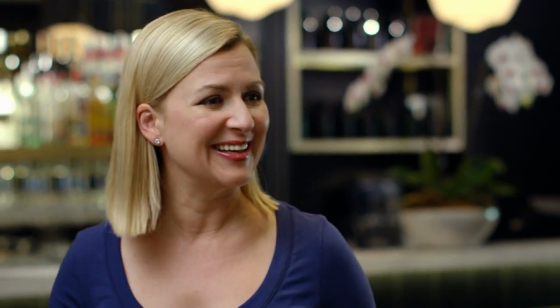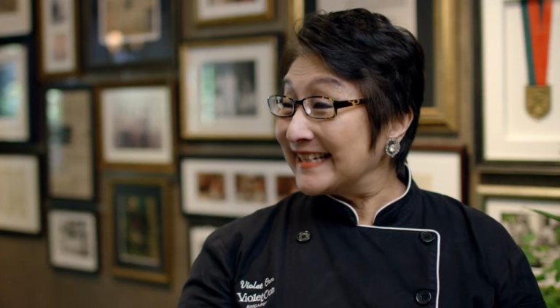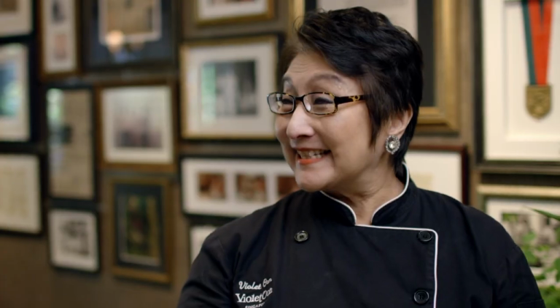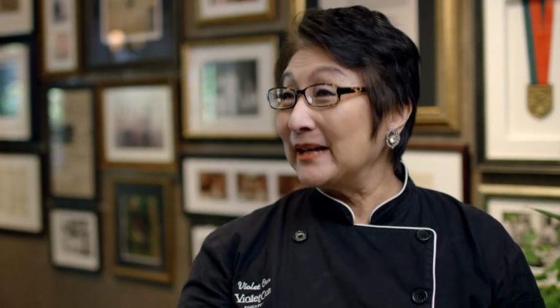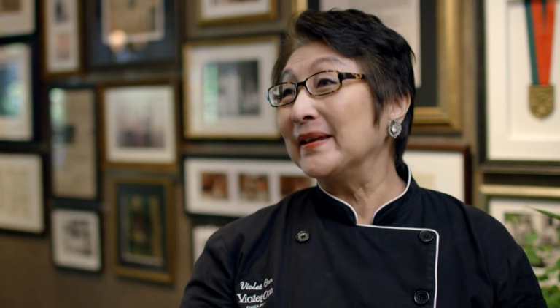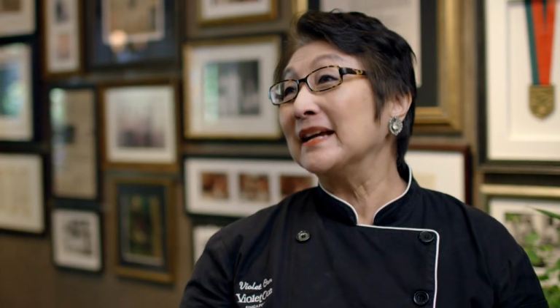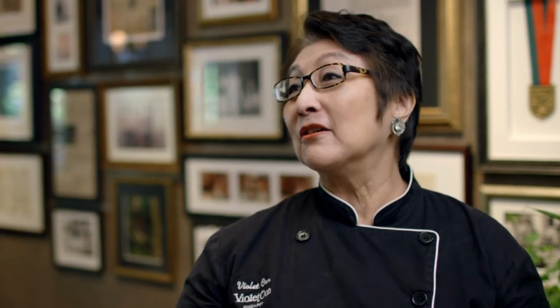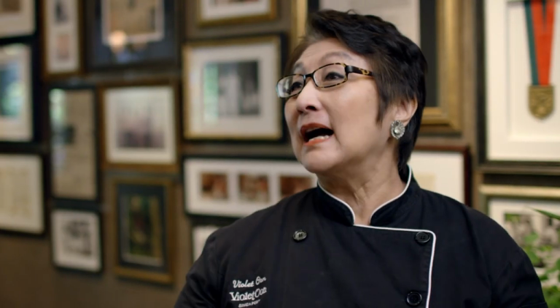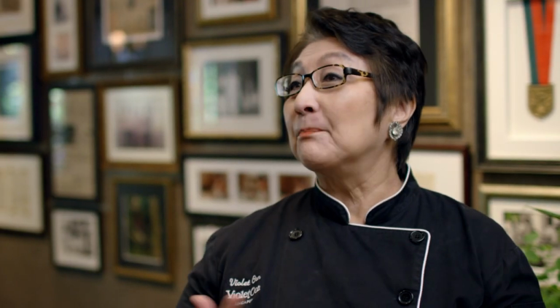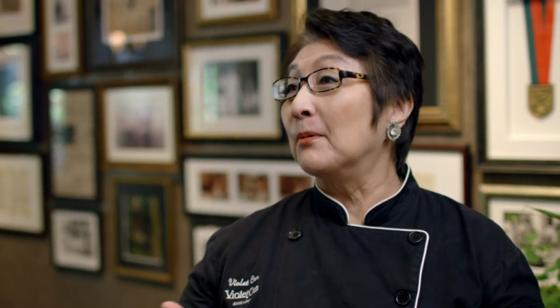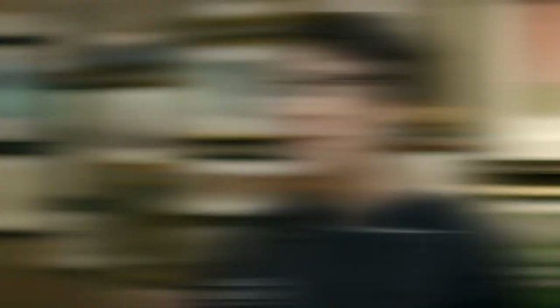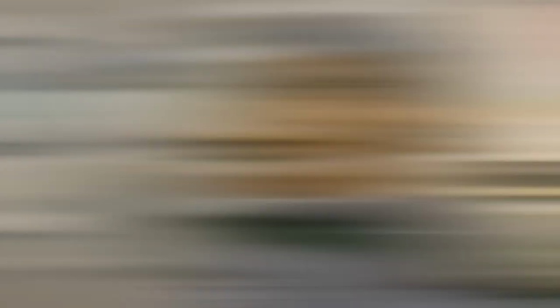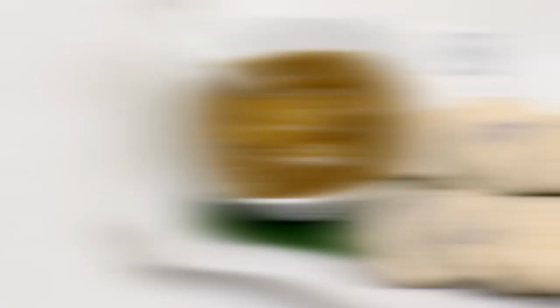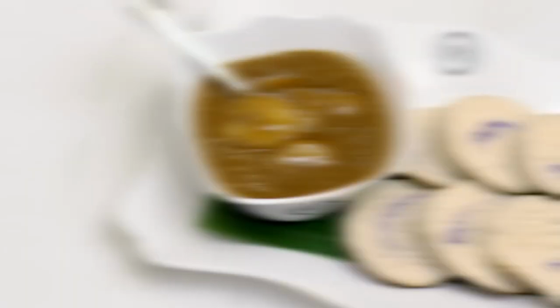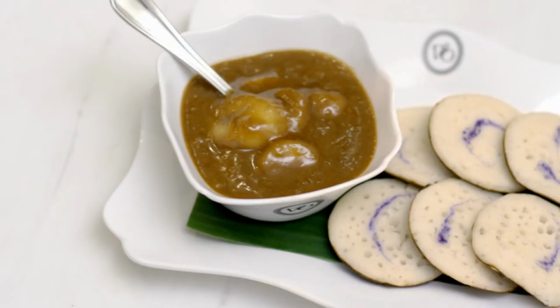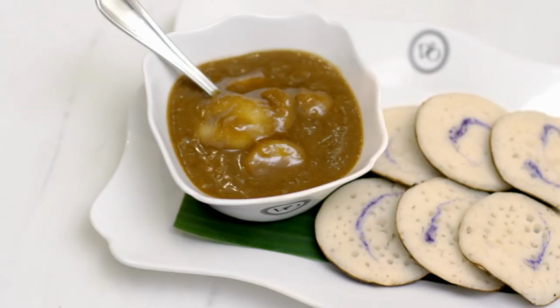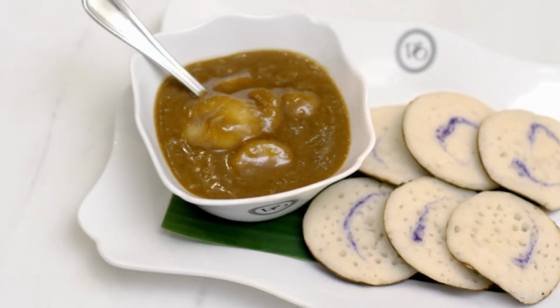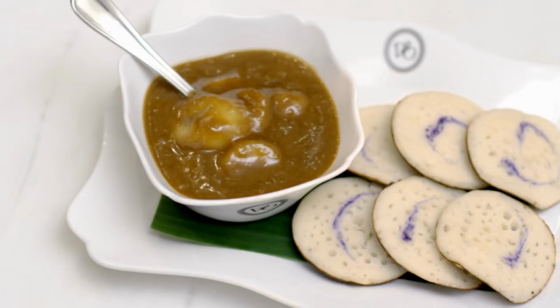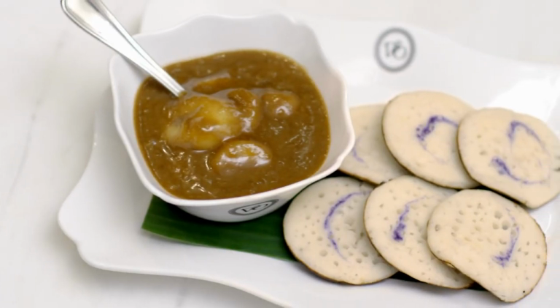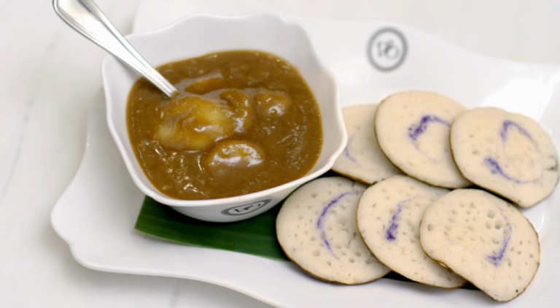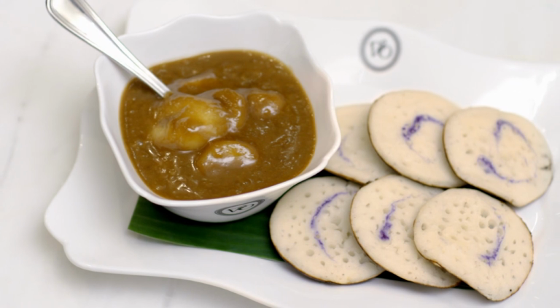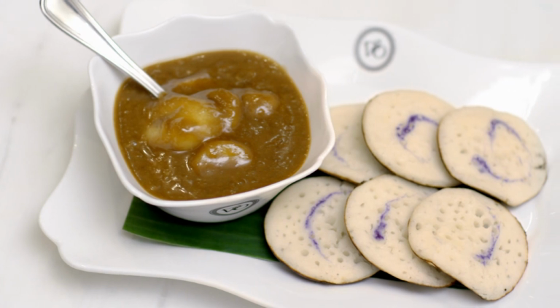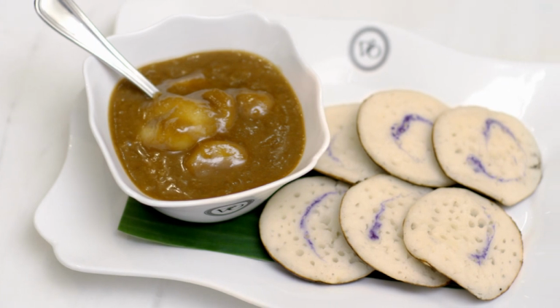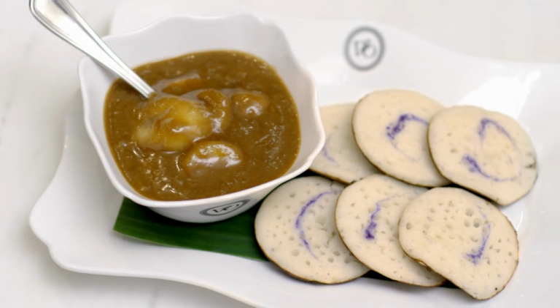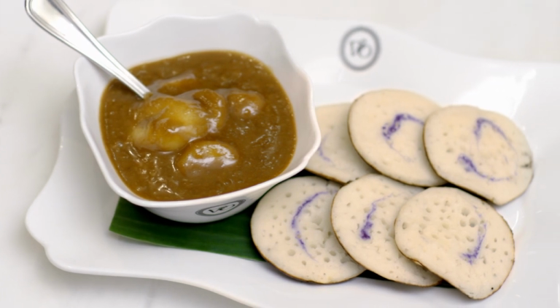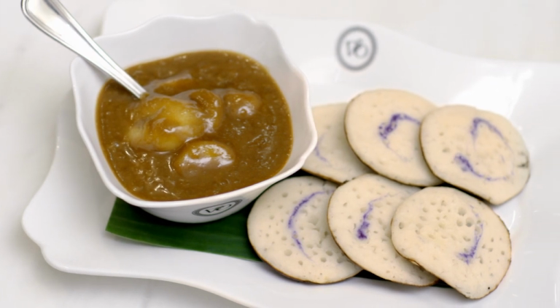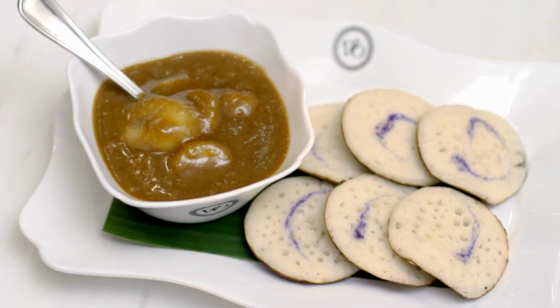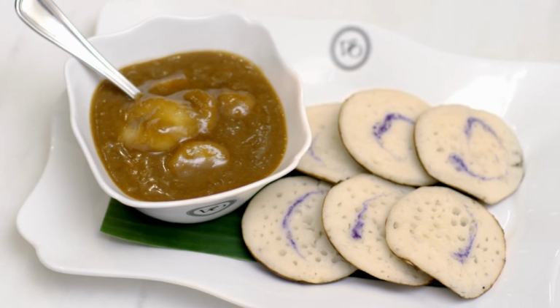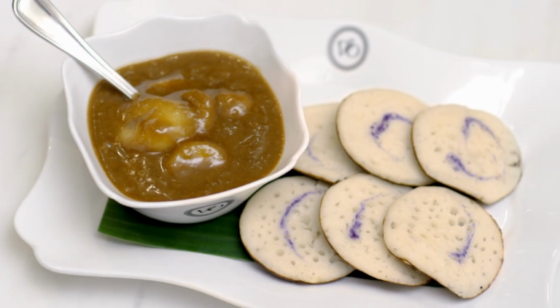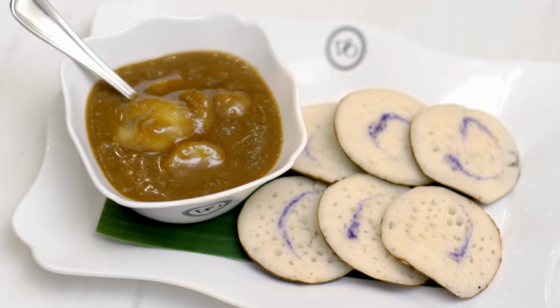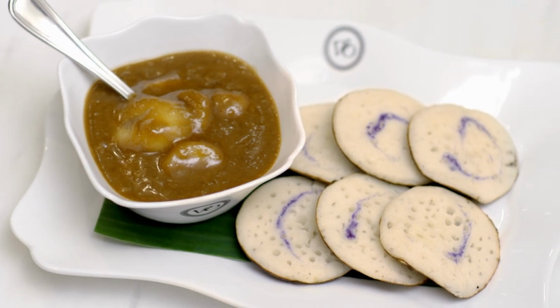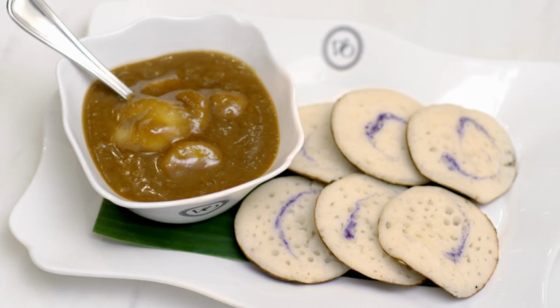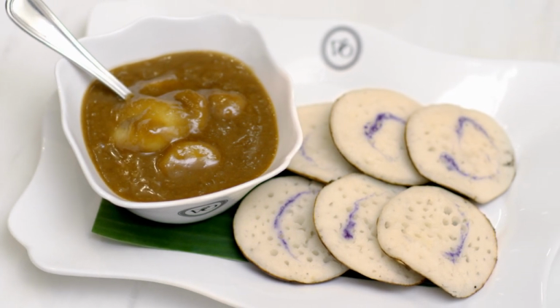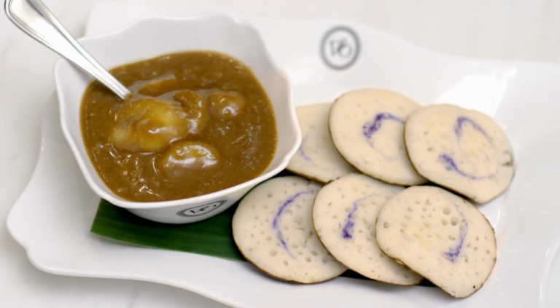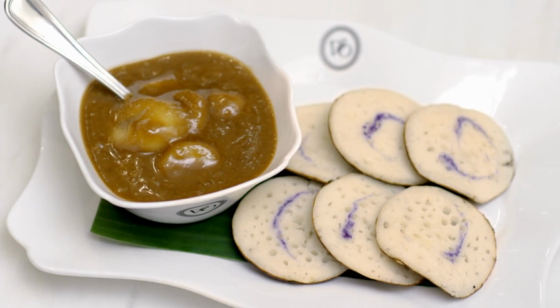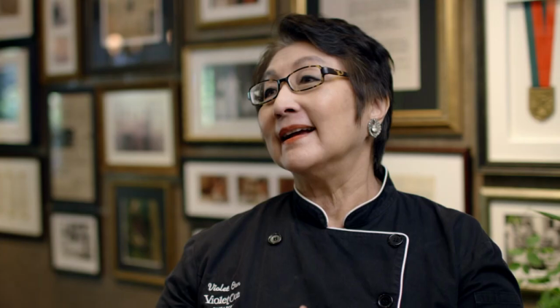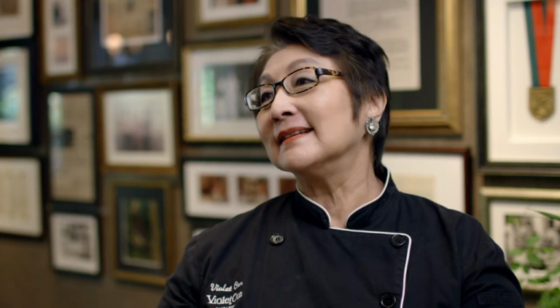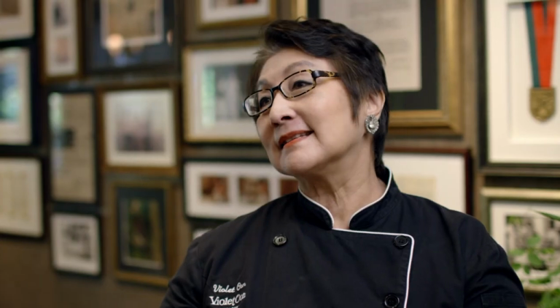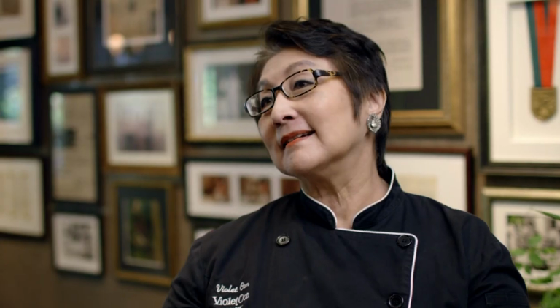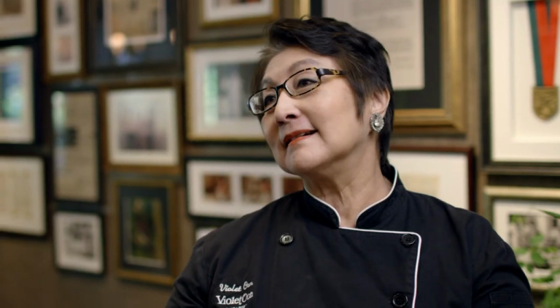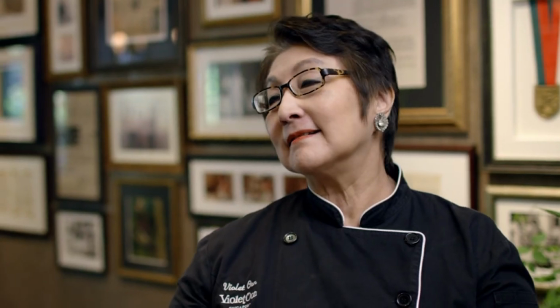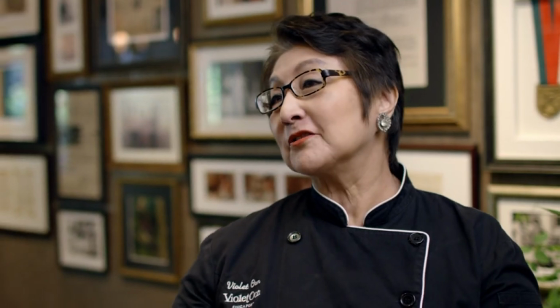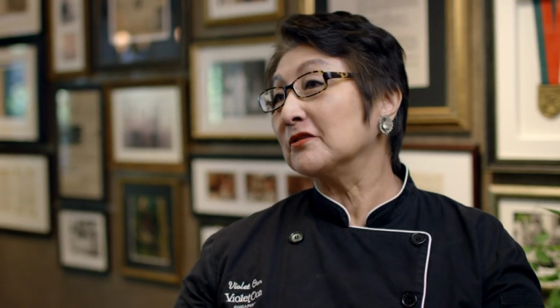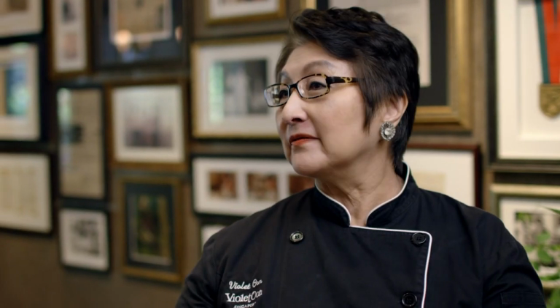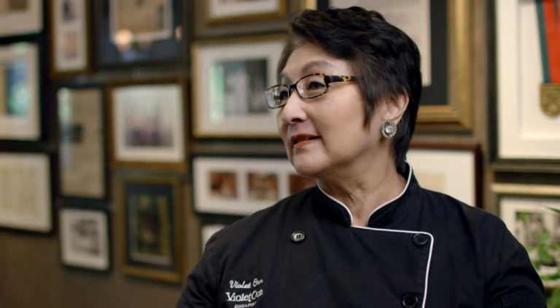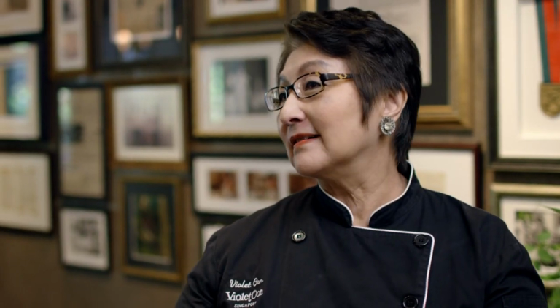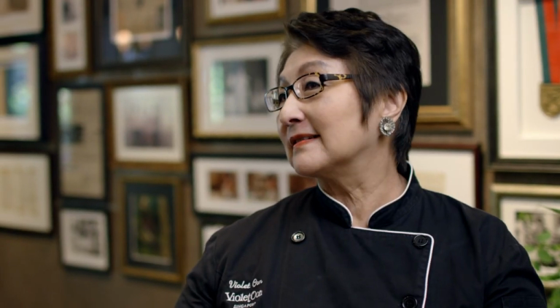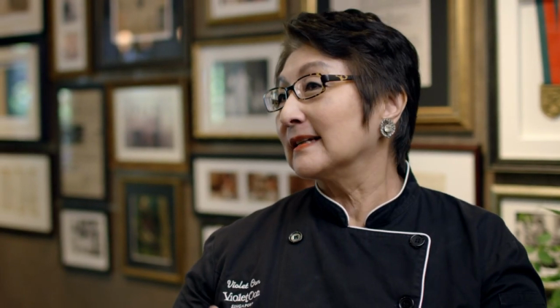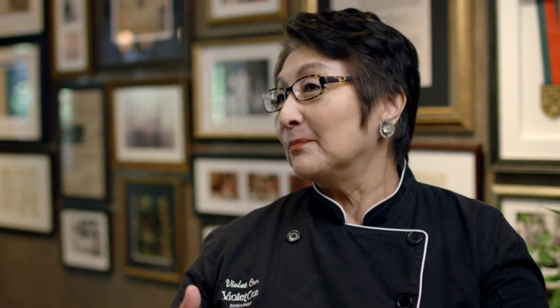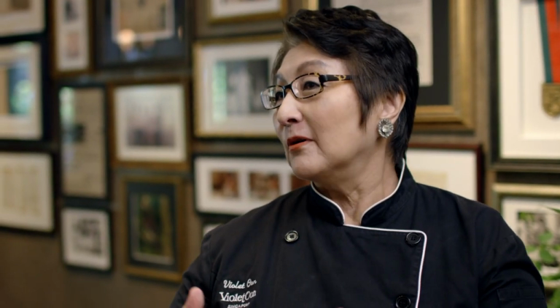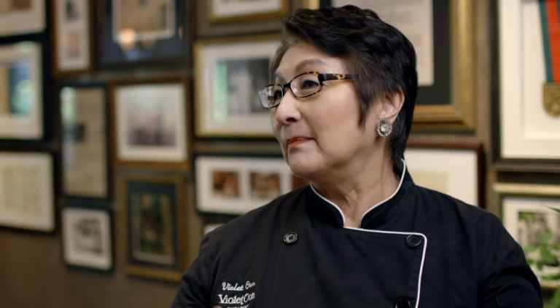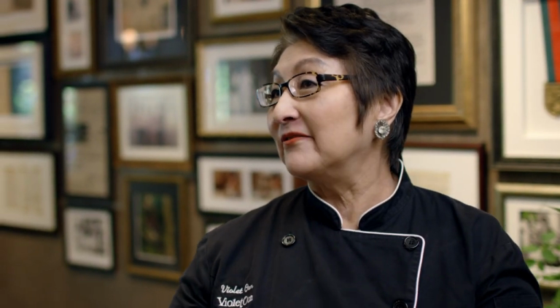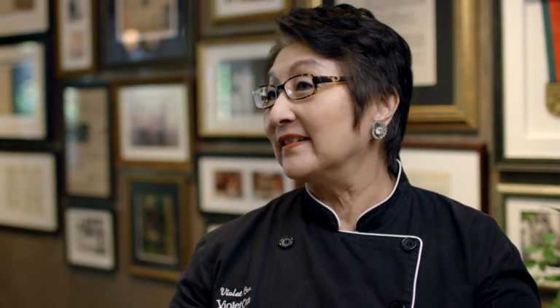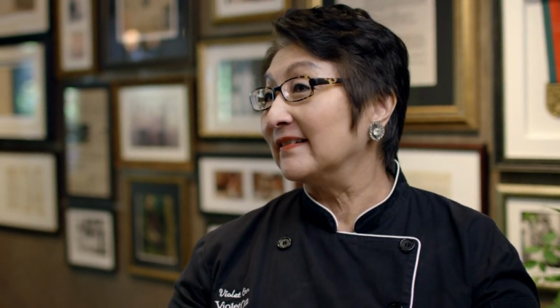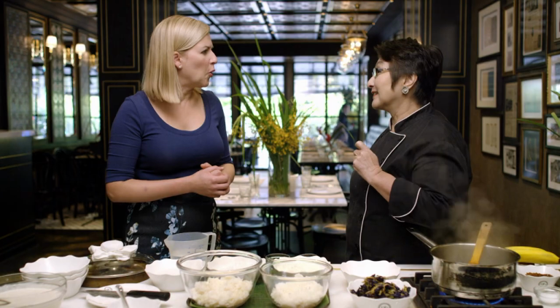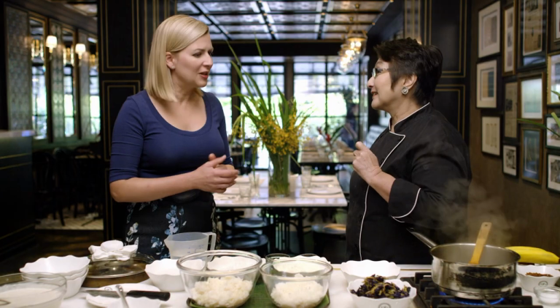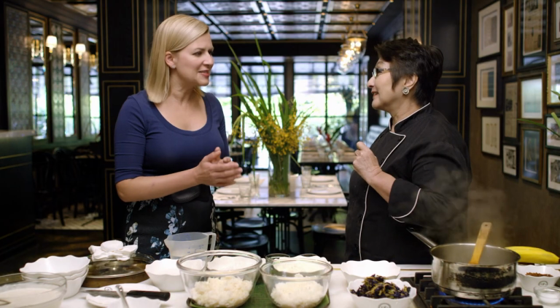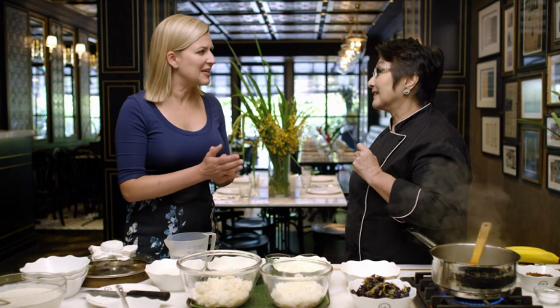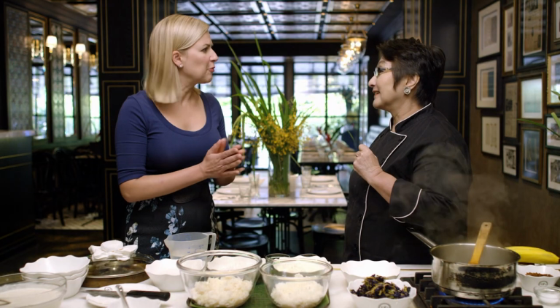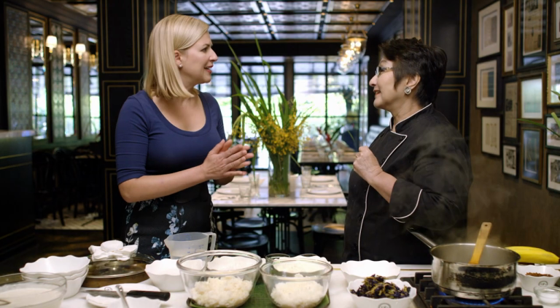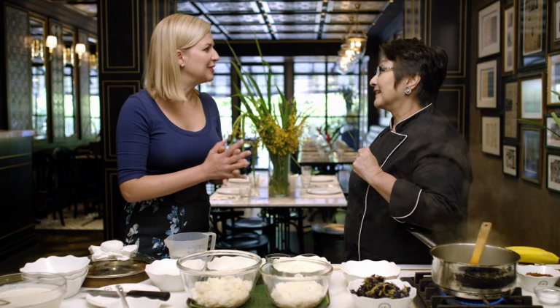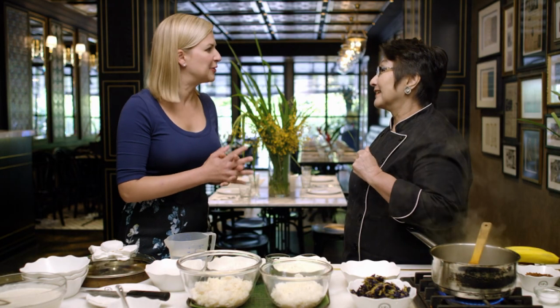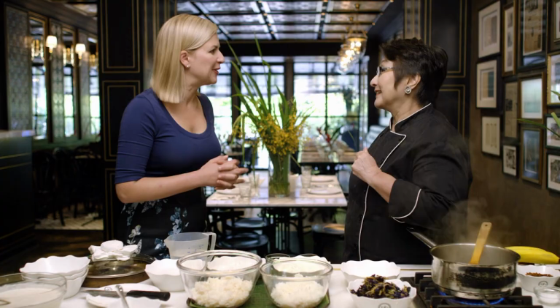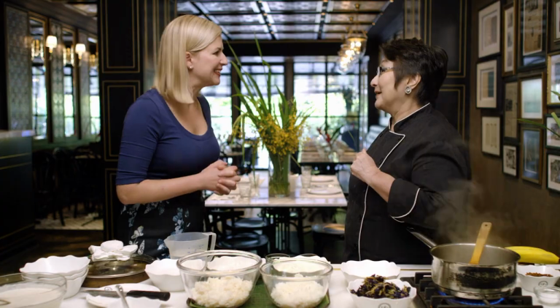We're making something called apom bokwa. Apom is sort of a pancake — it's a sort of a Singapore muffin. Let's get right into it.